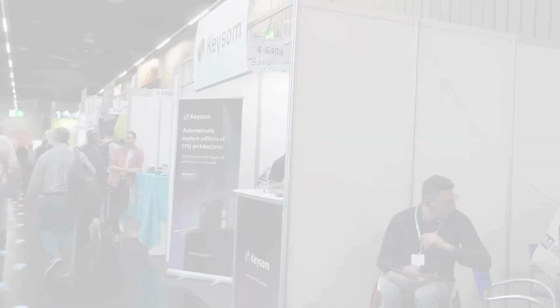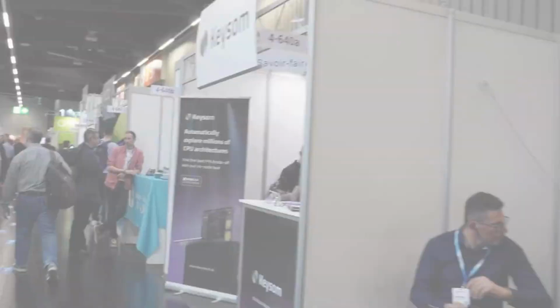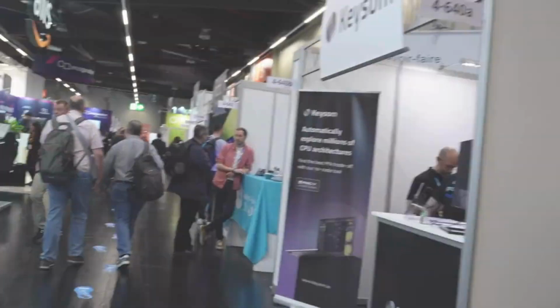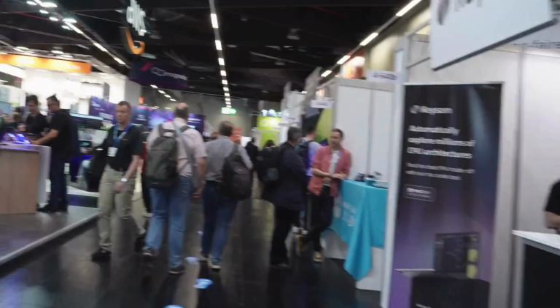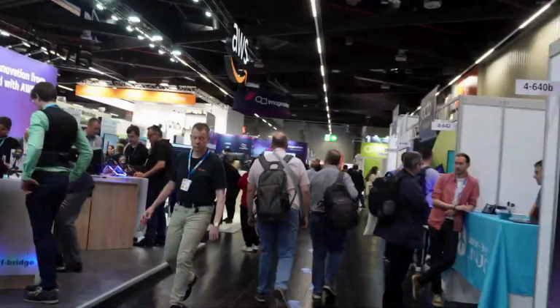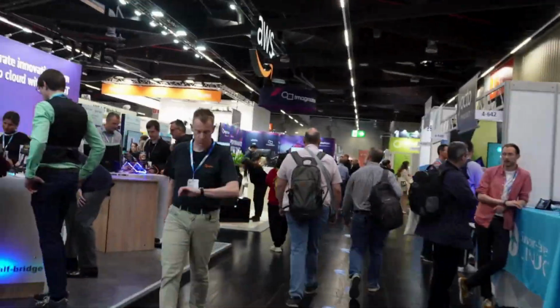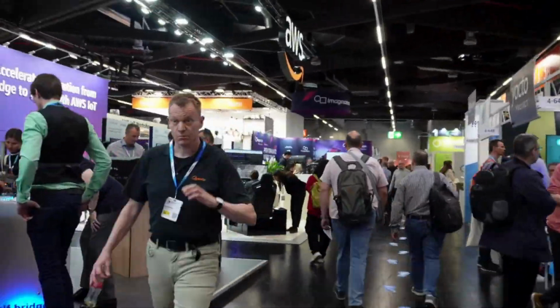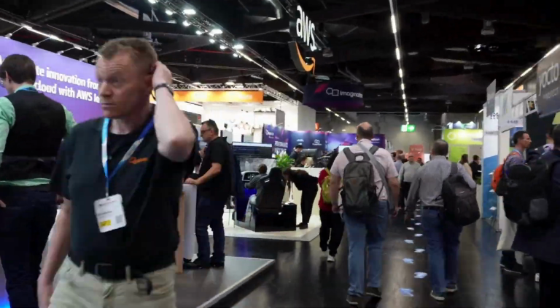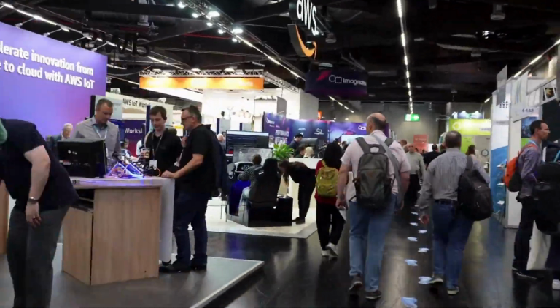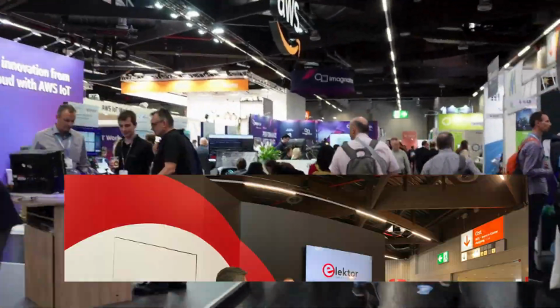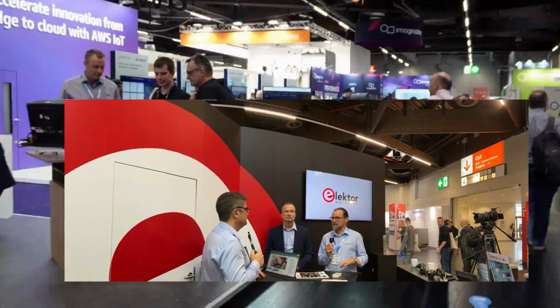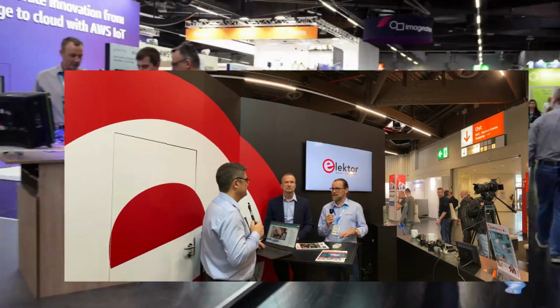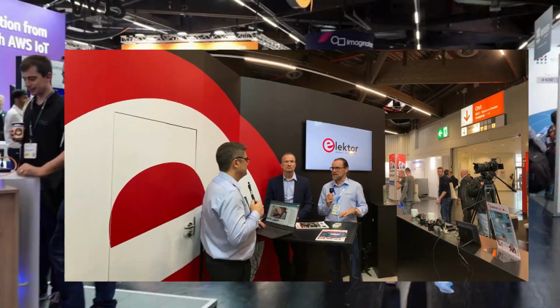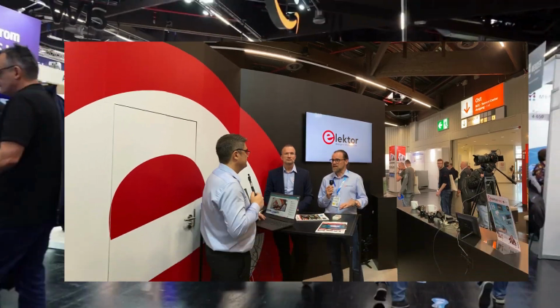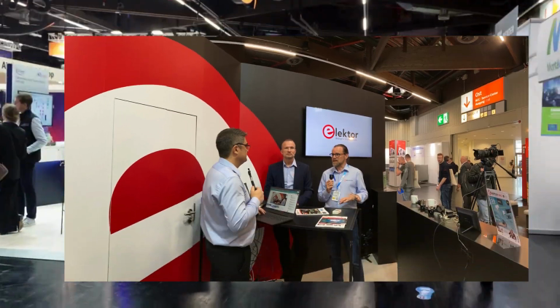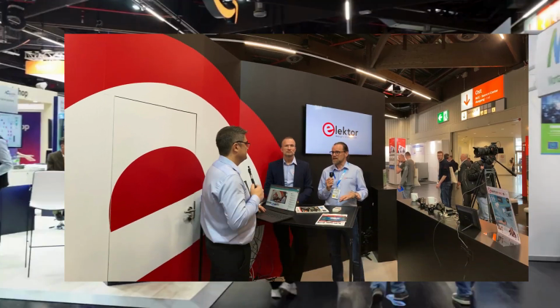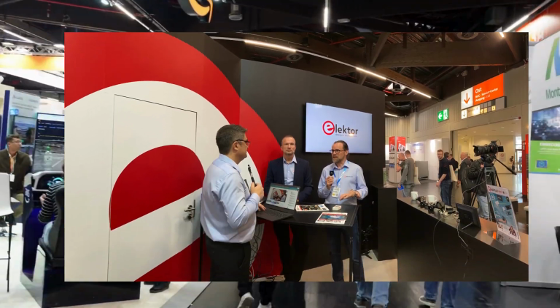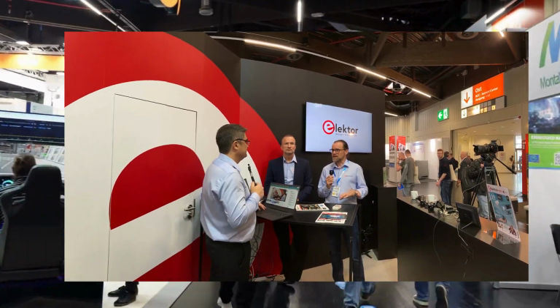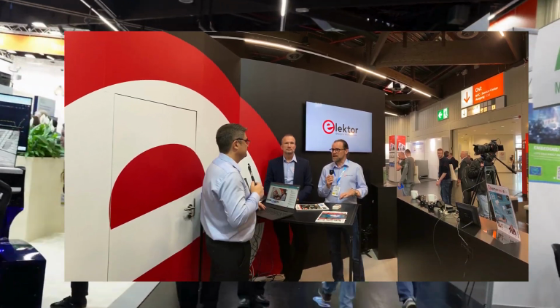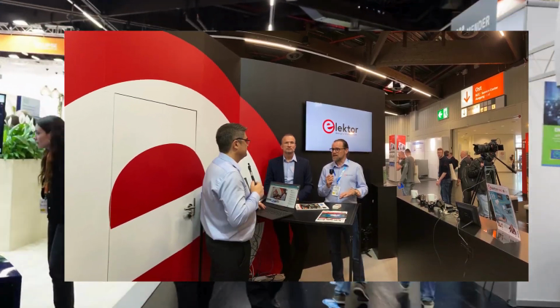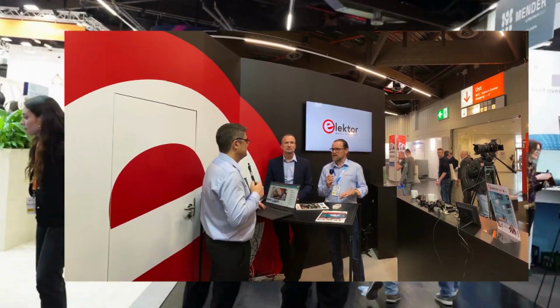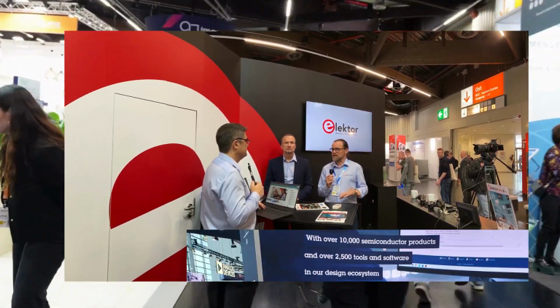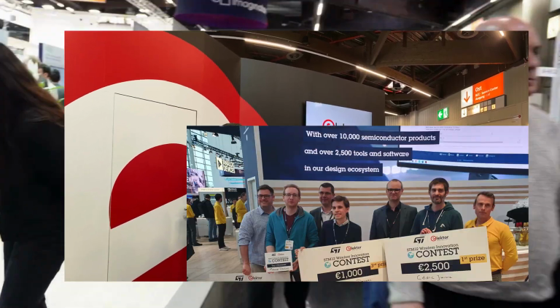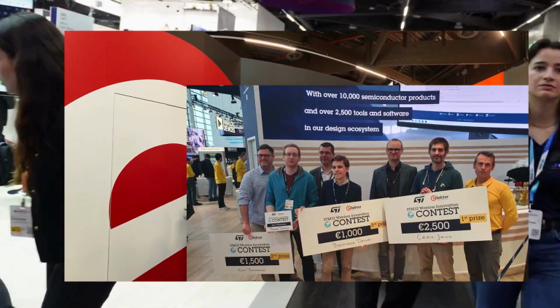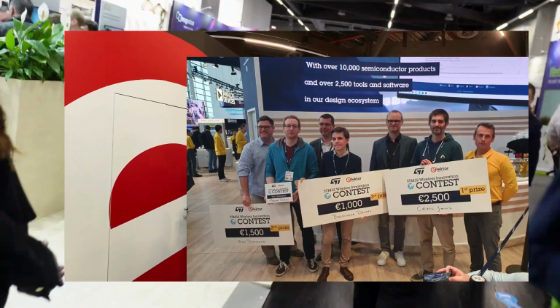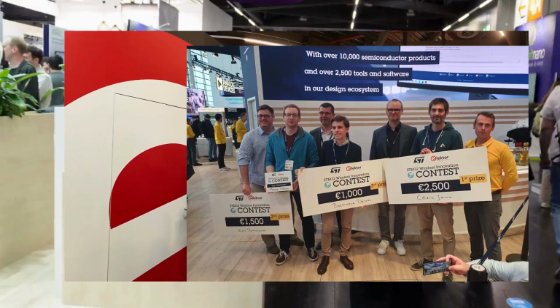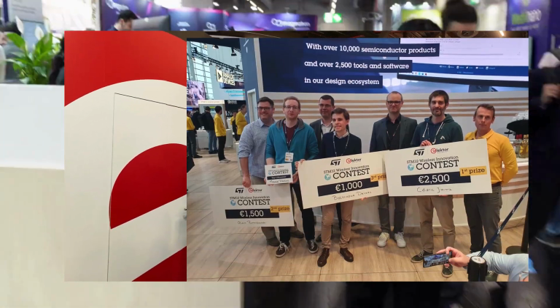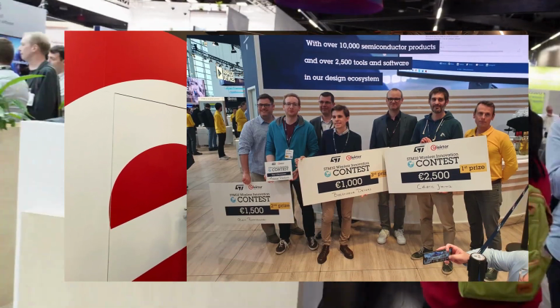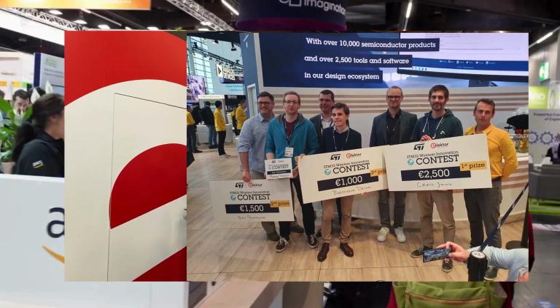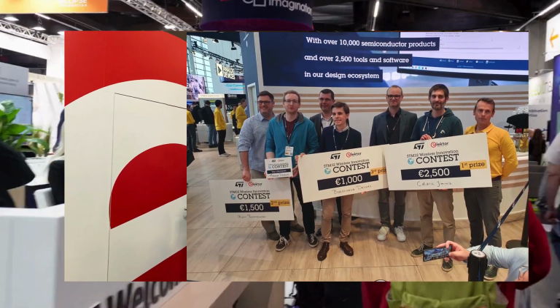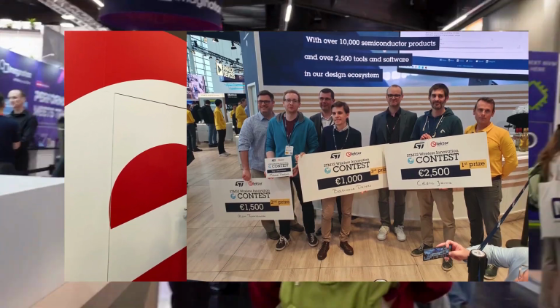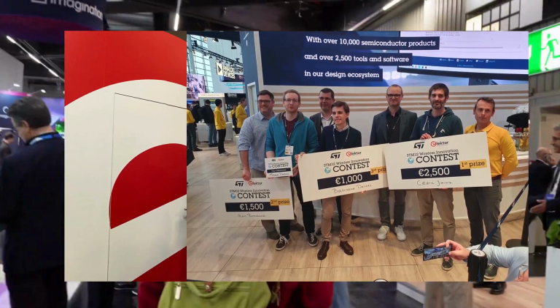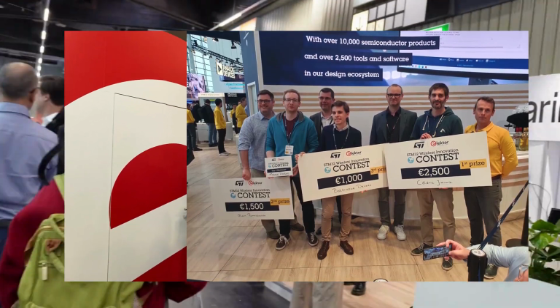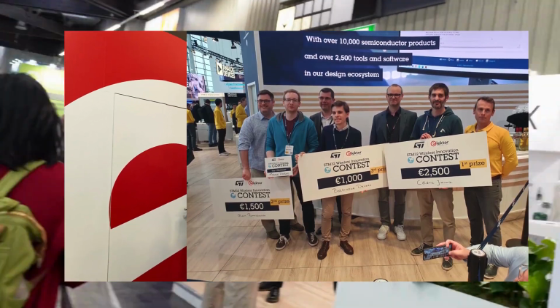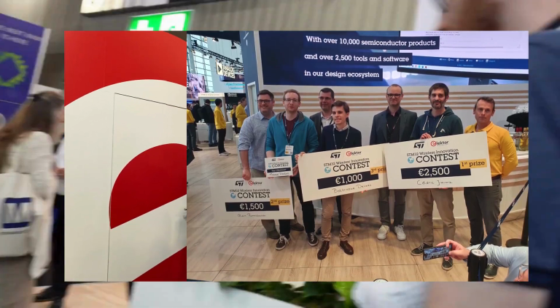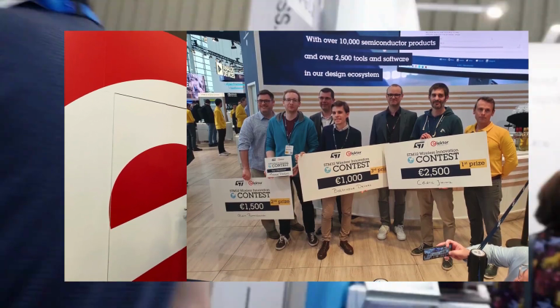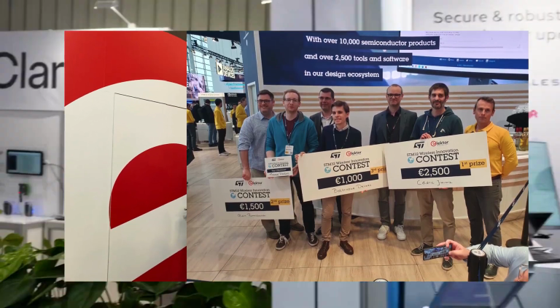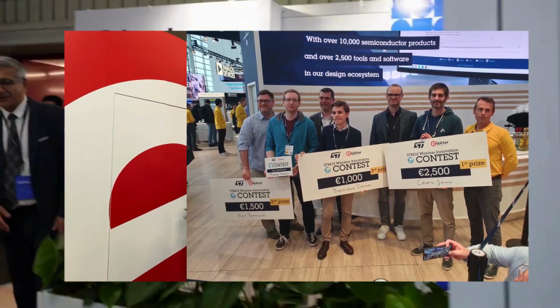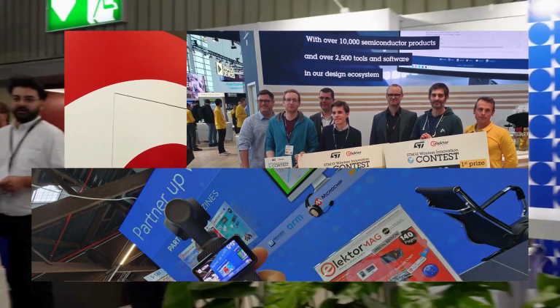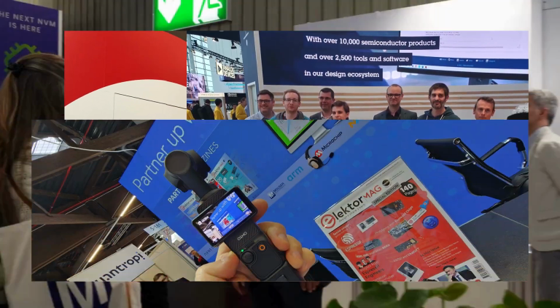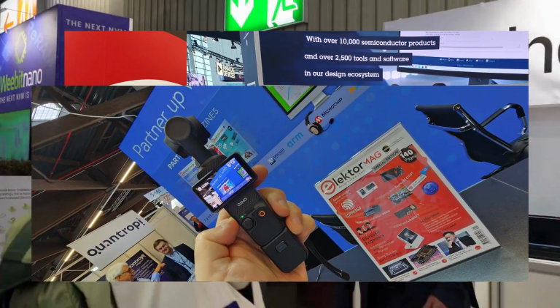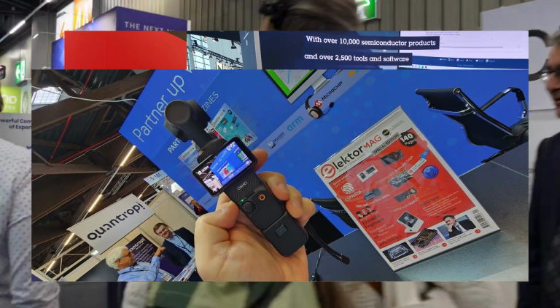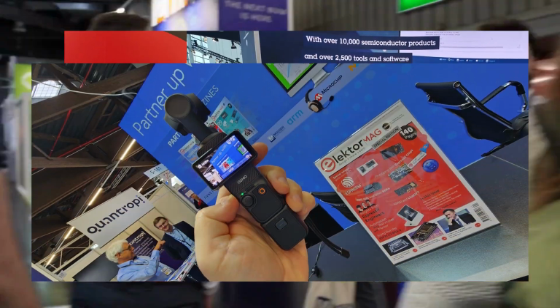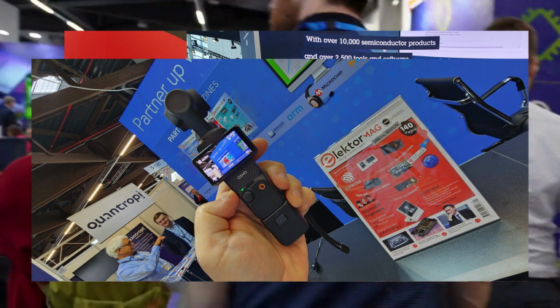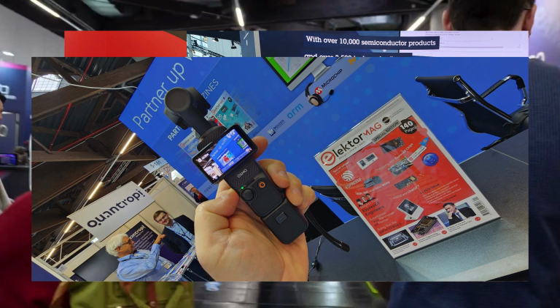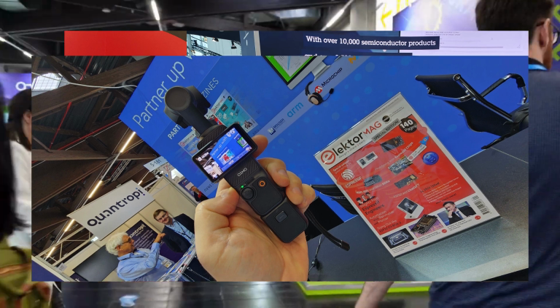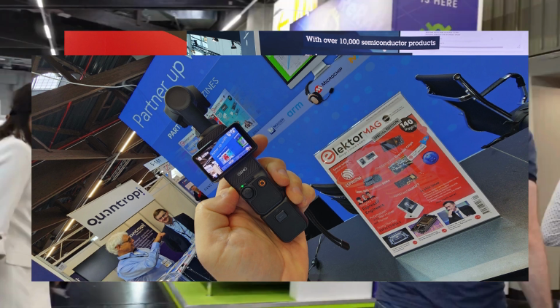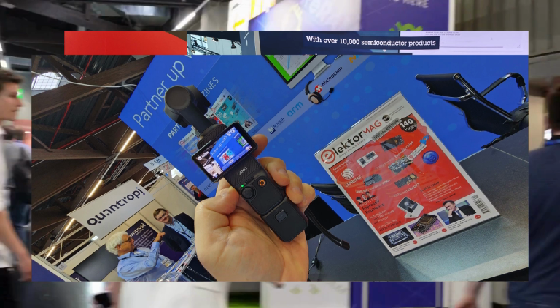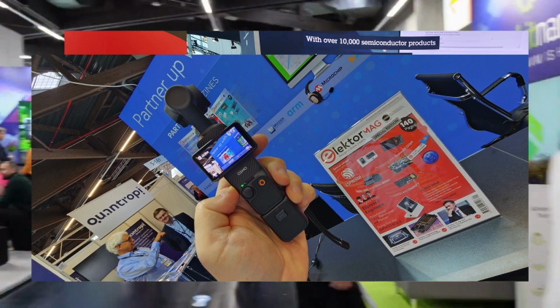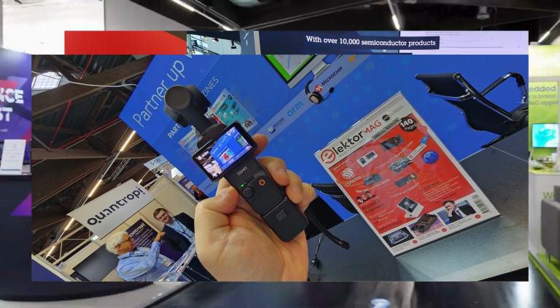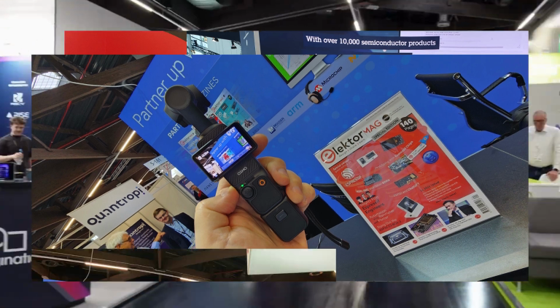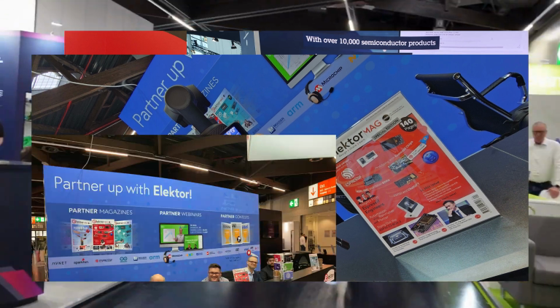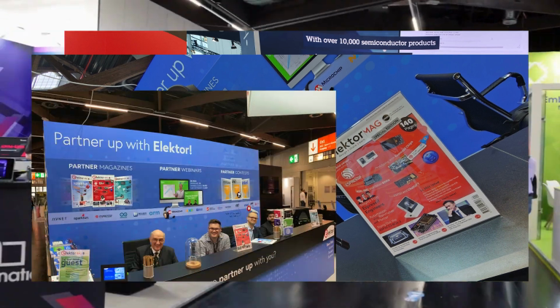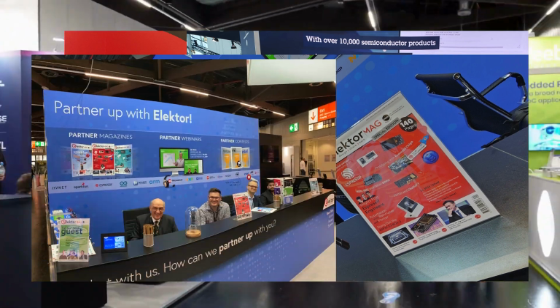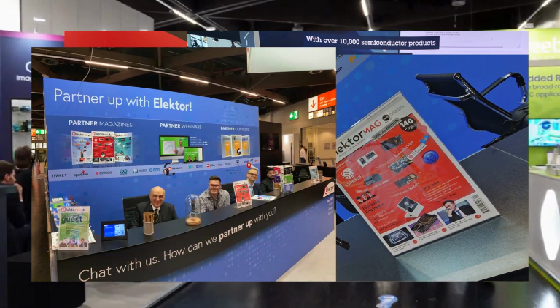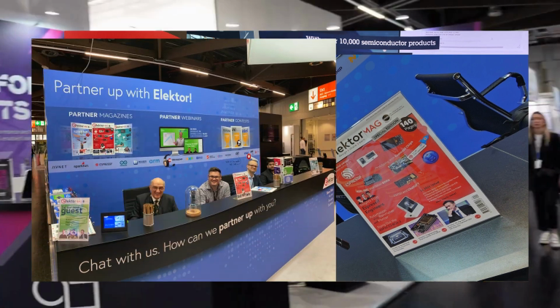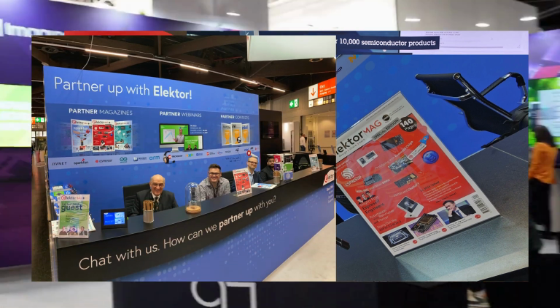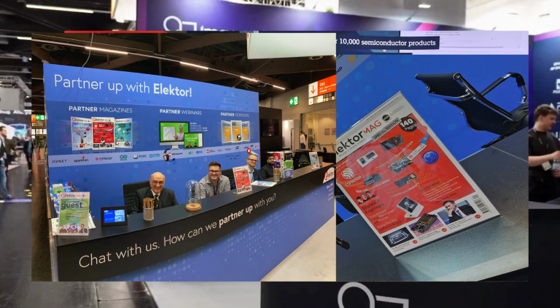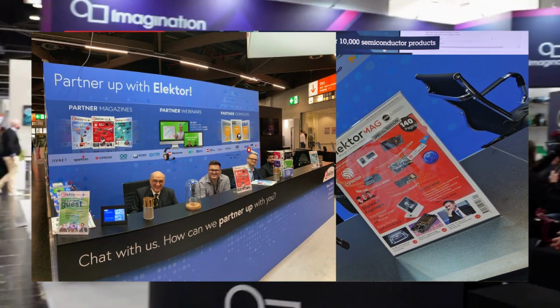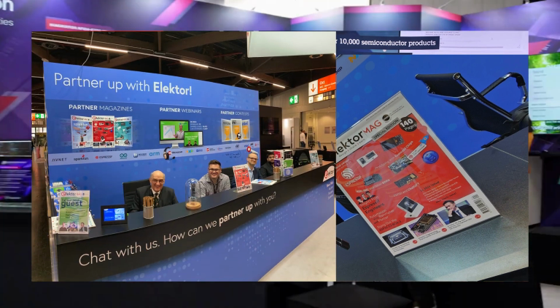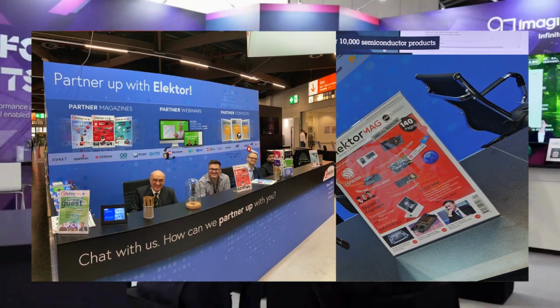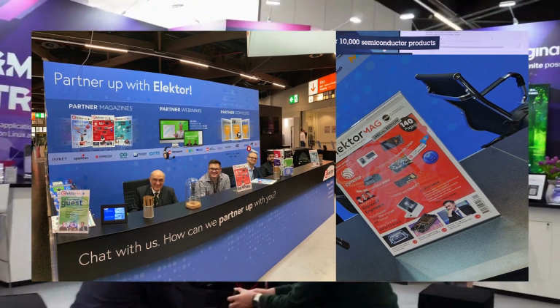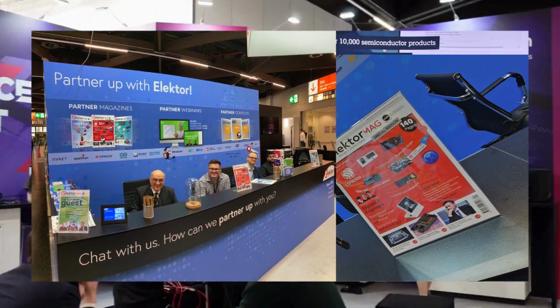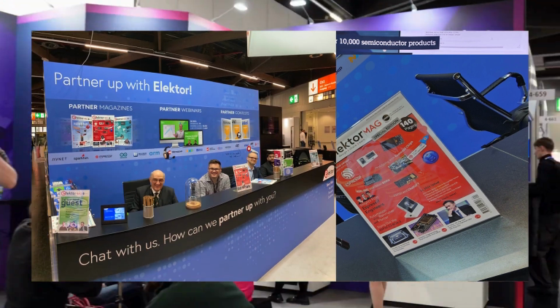Elektor attended Embedded World 2024, the forefront of innovation in electronics. Dive into our insights on newest technologies and upcoming breakthroughs.